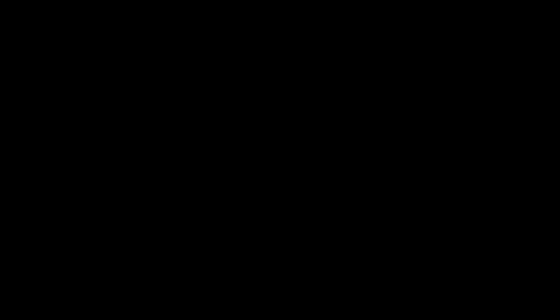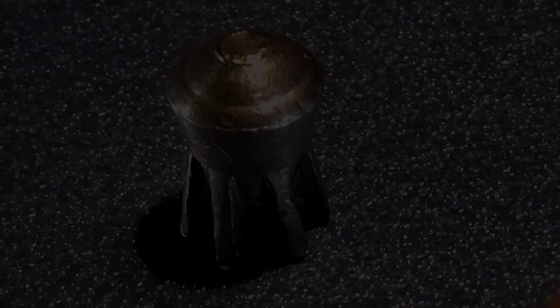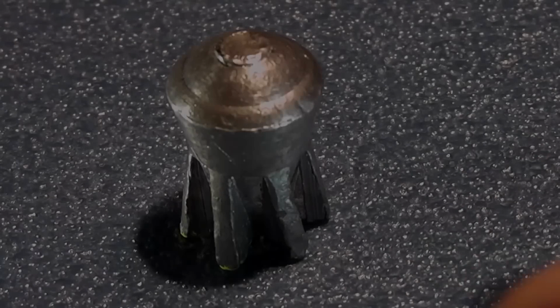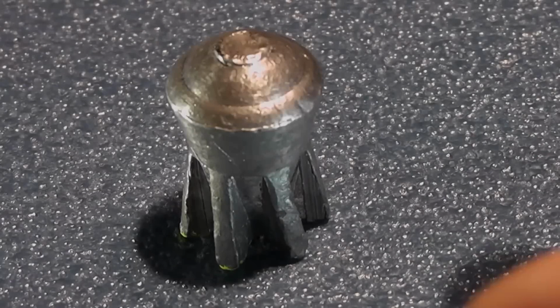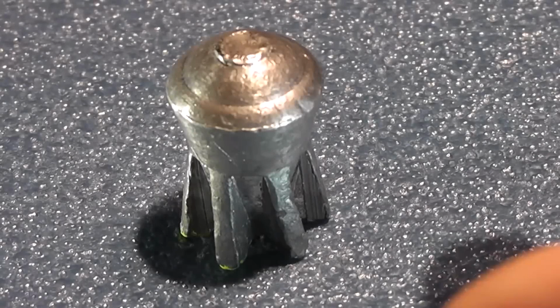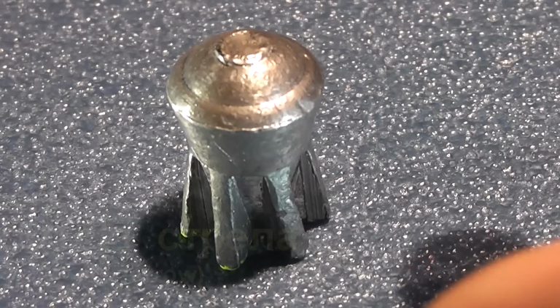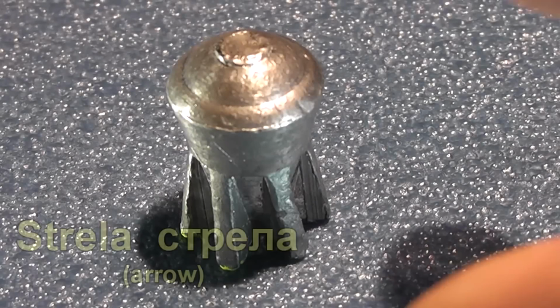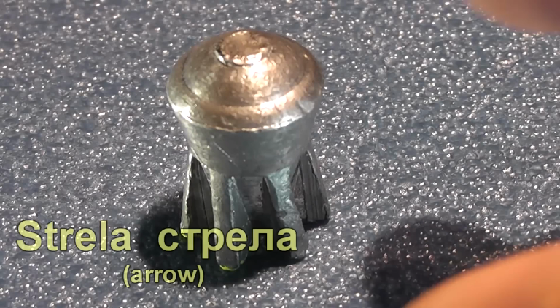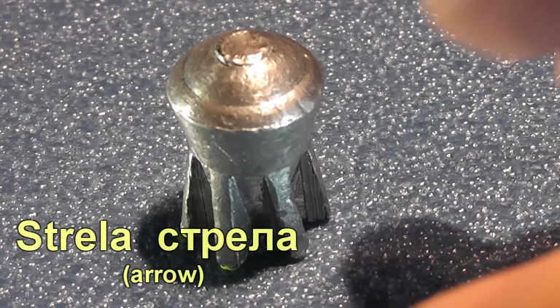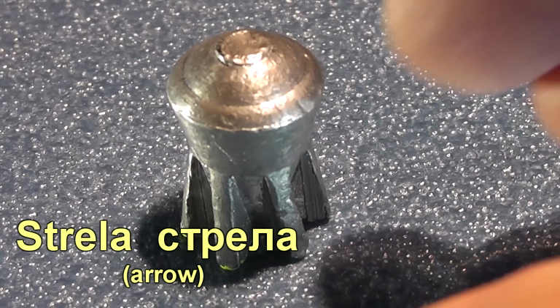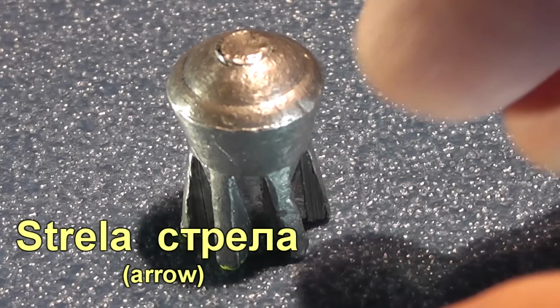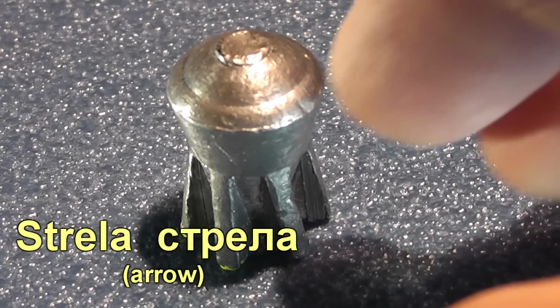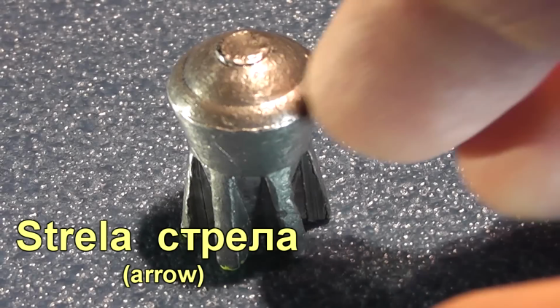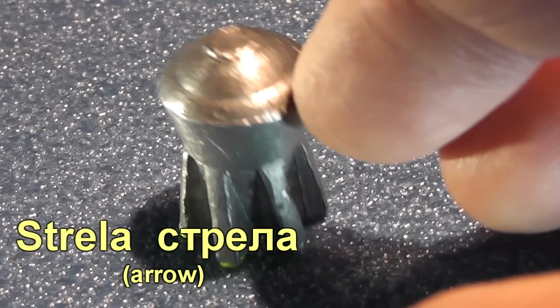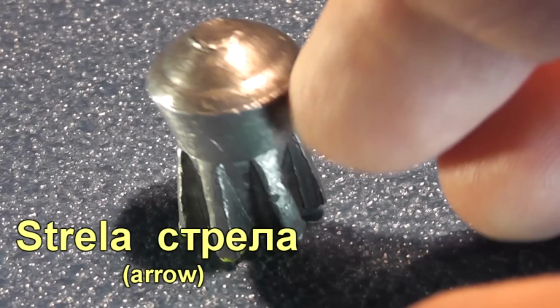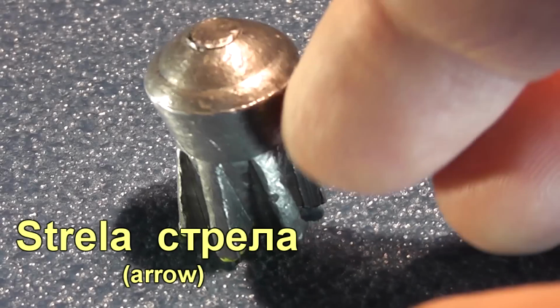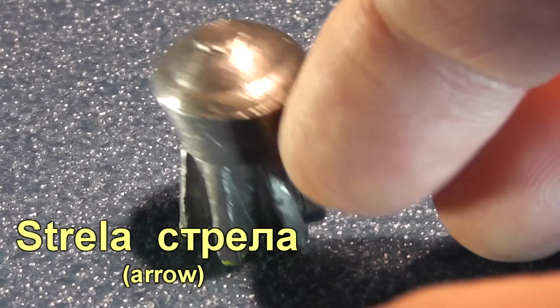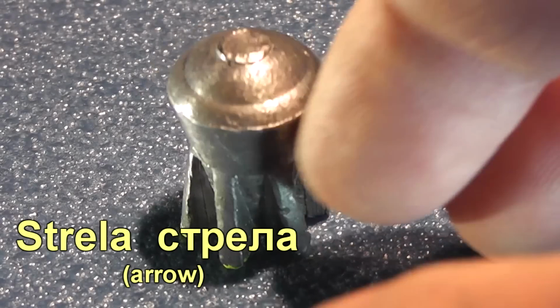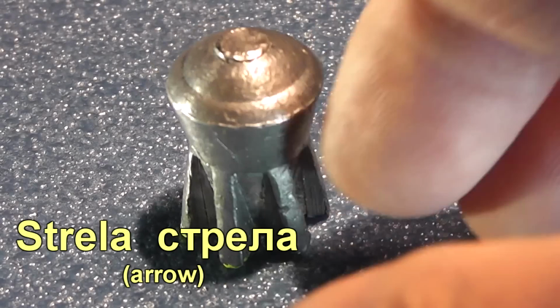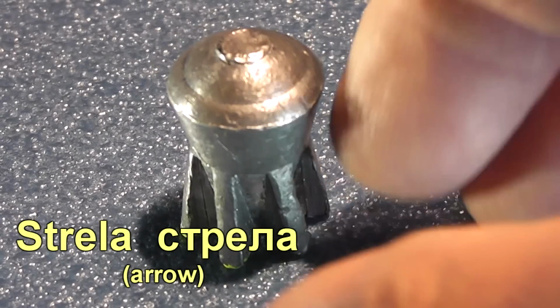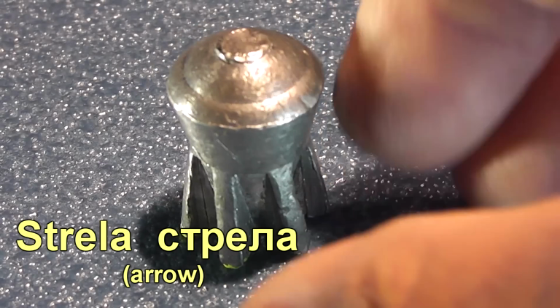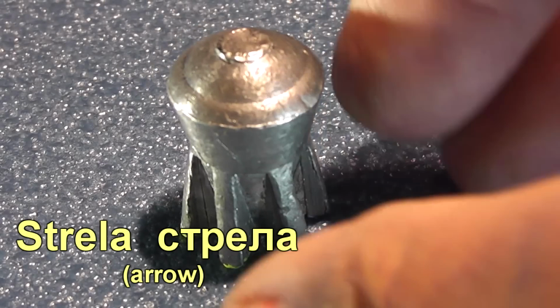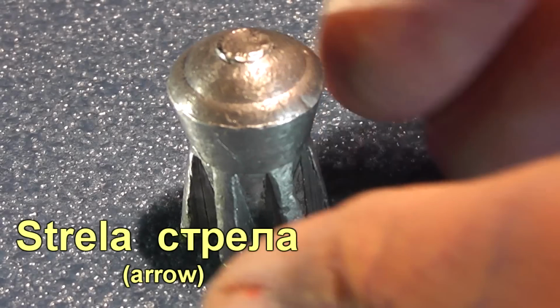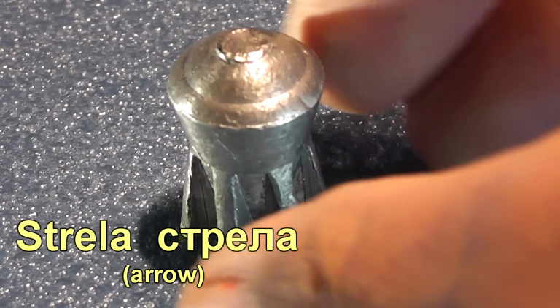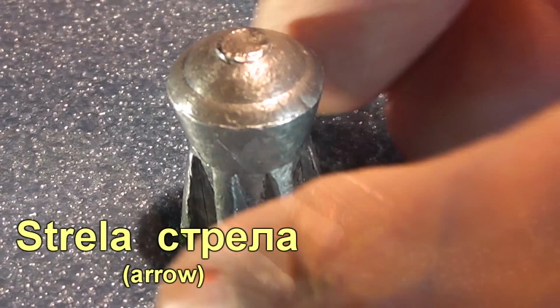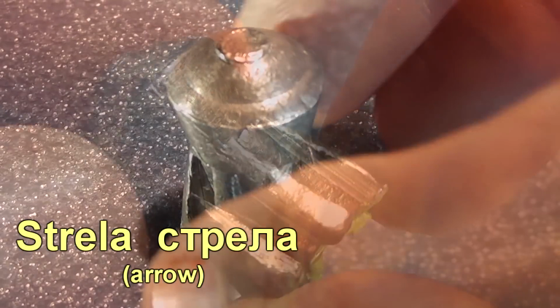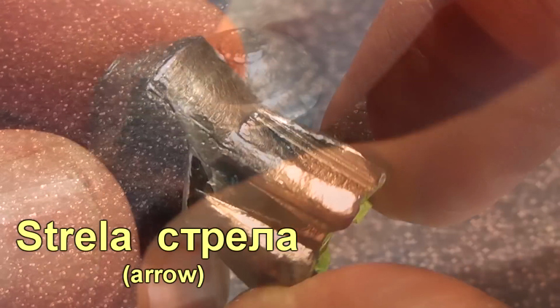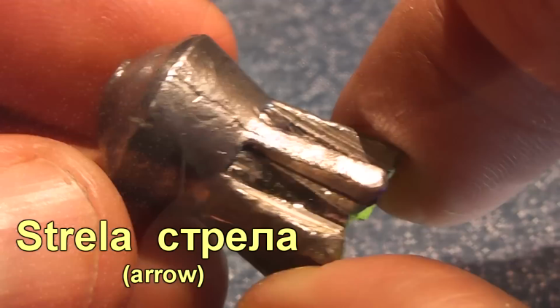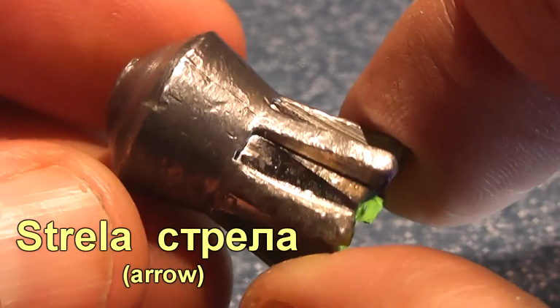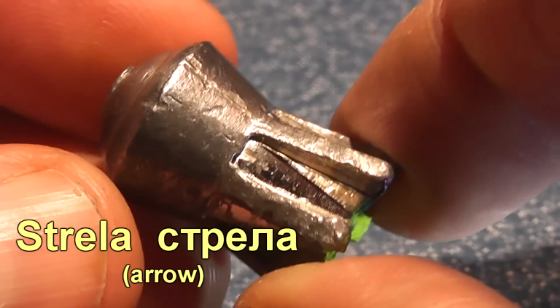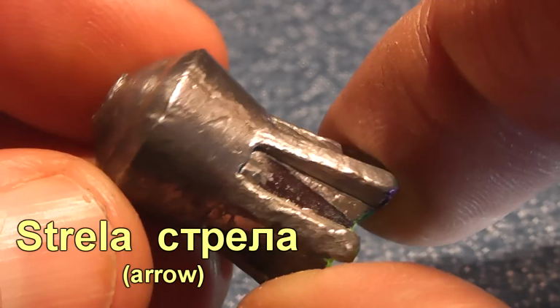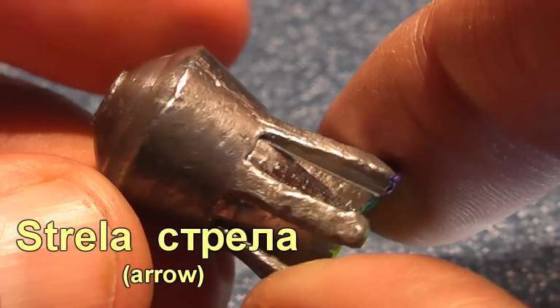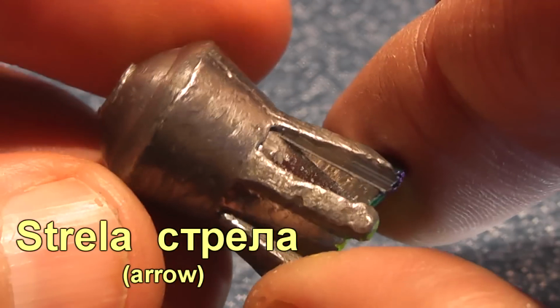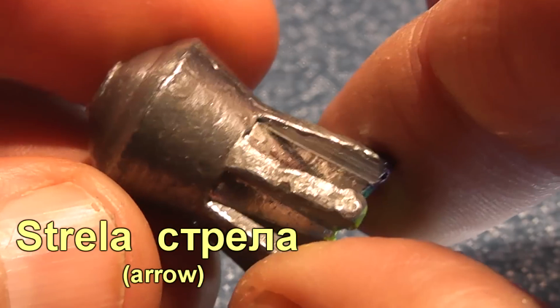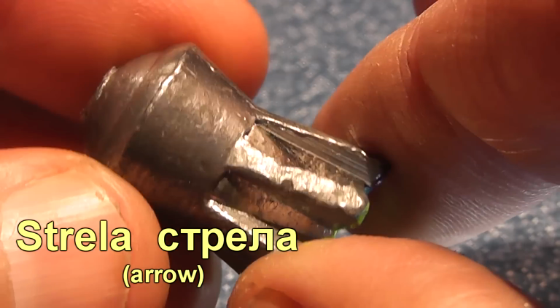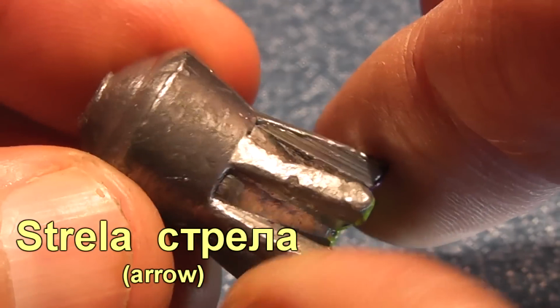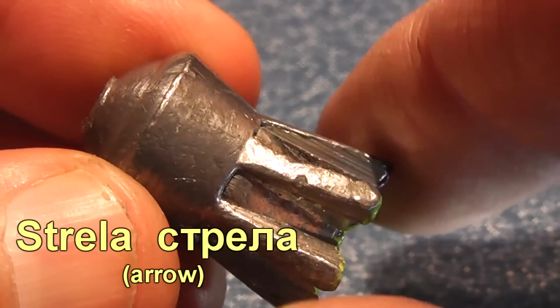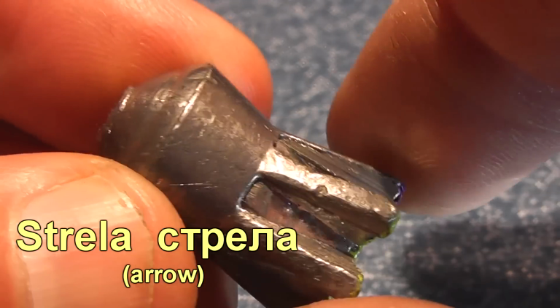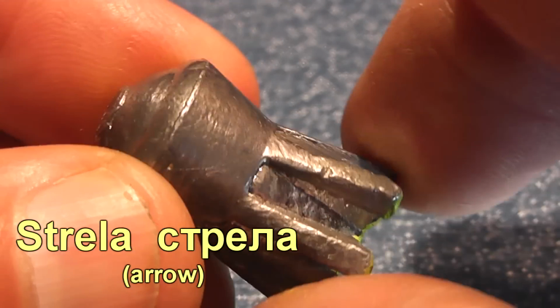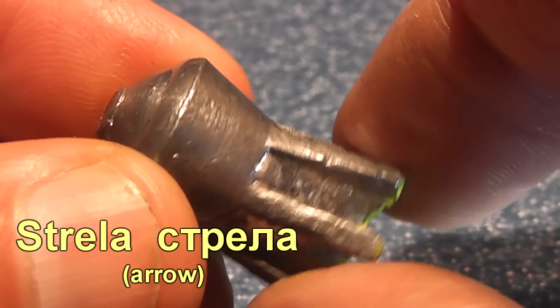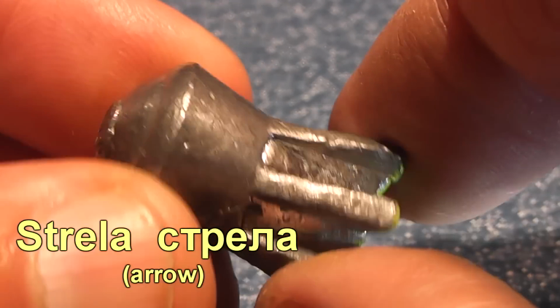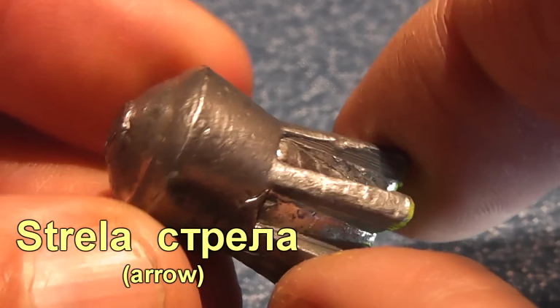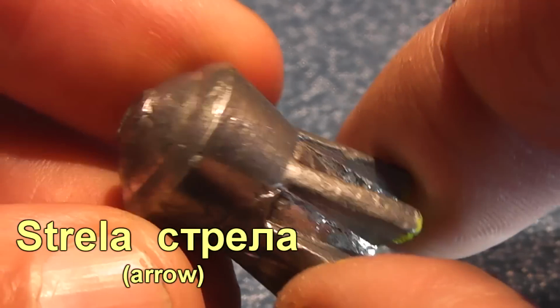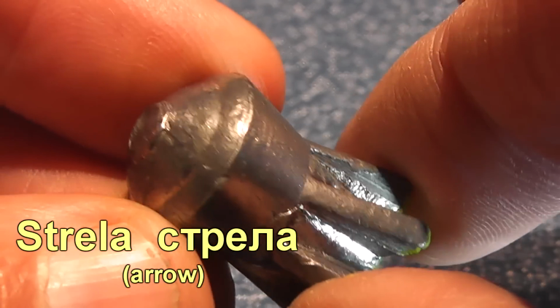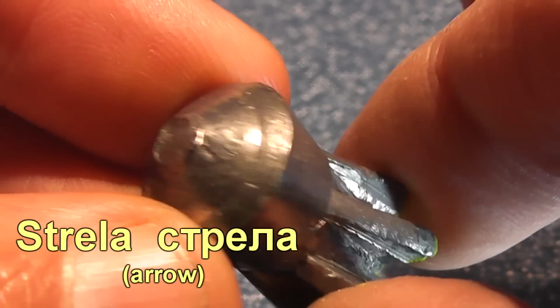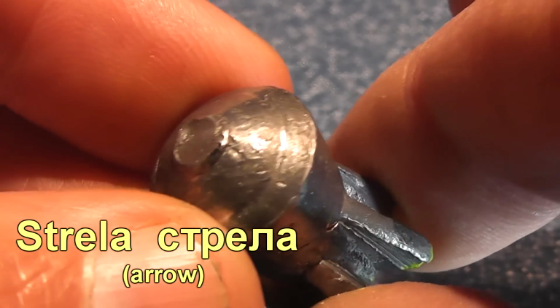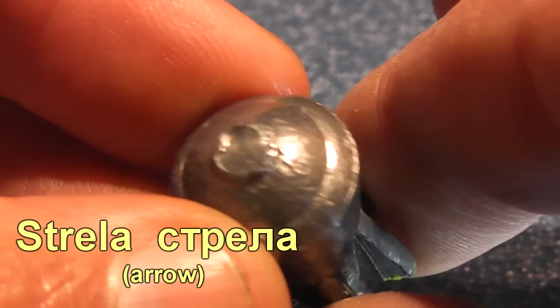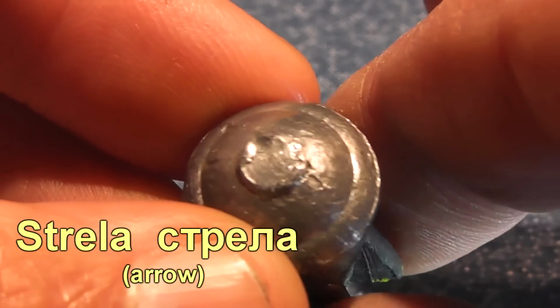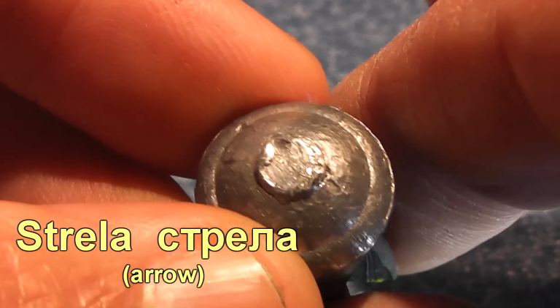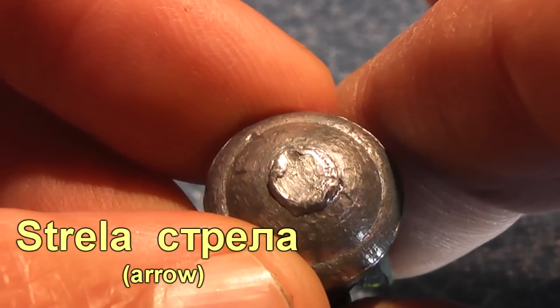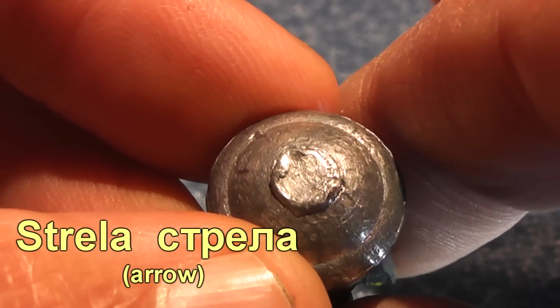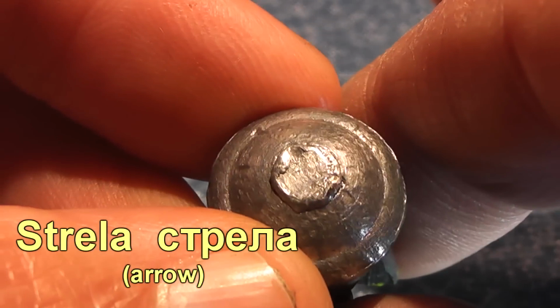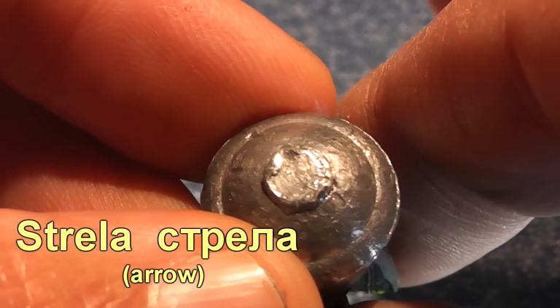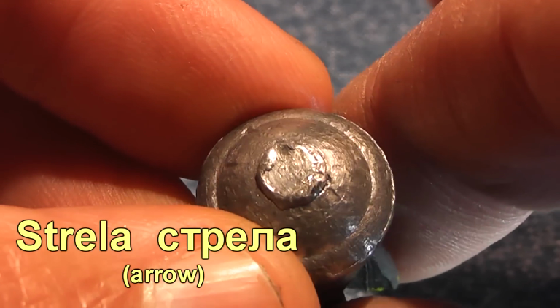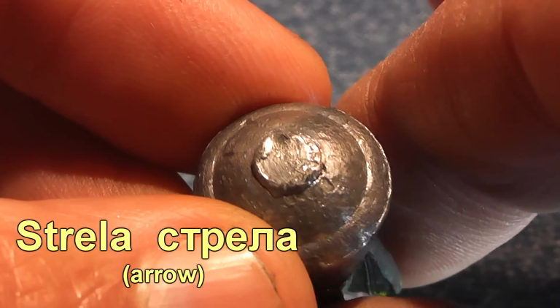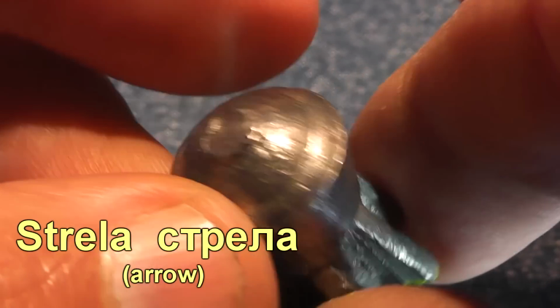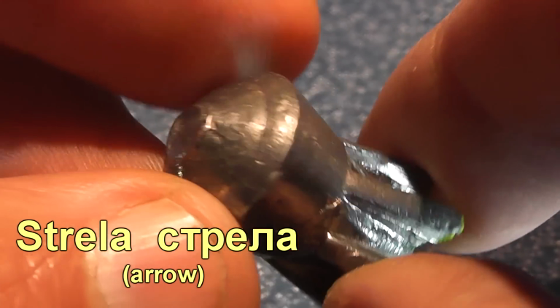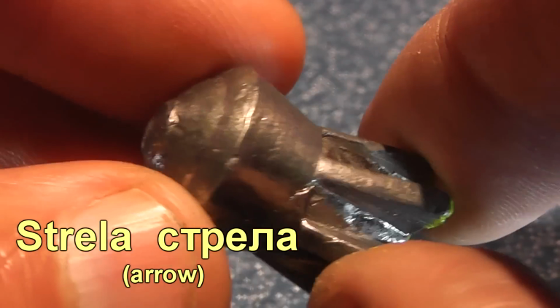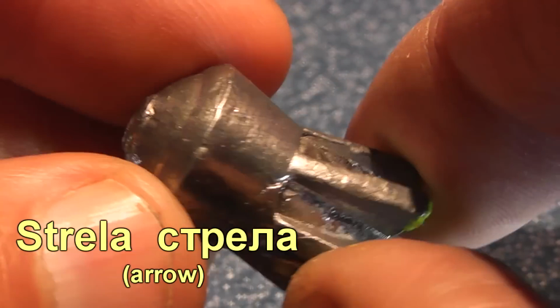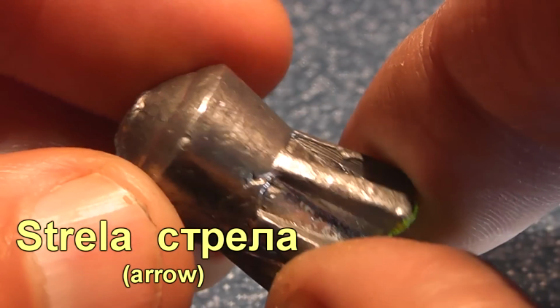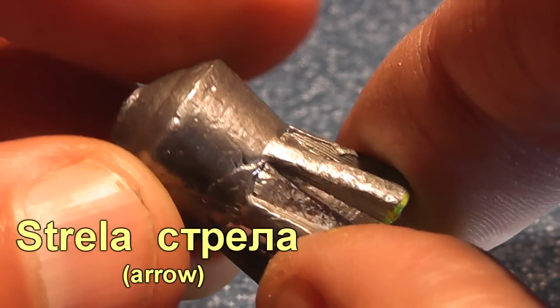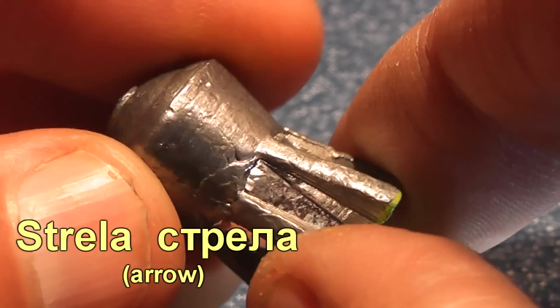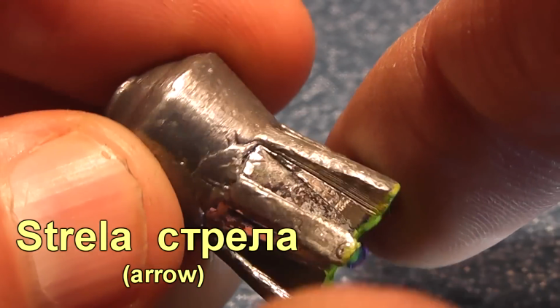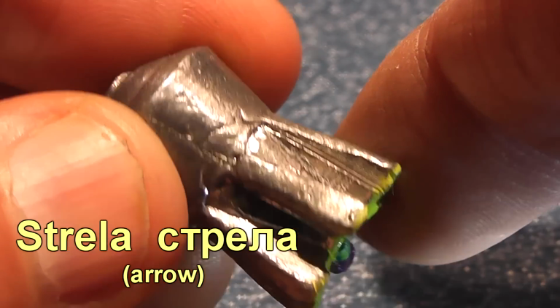Hello everyone, this is Jeff of TAL Flutter Mouse. We've got another unique shotgun slug from Russia, the Strela.